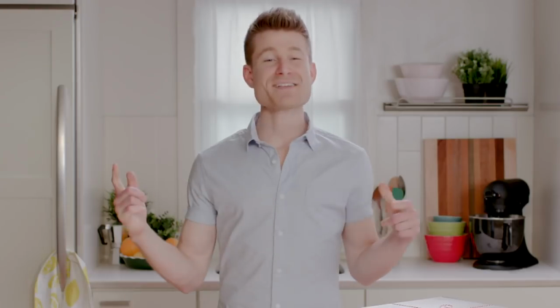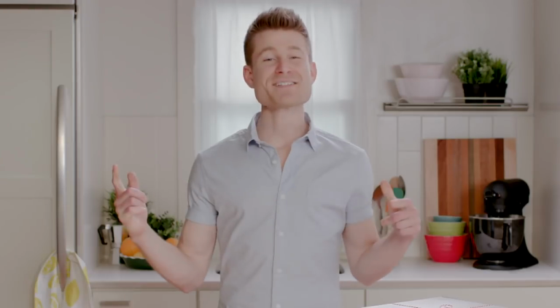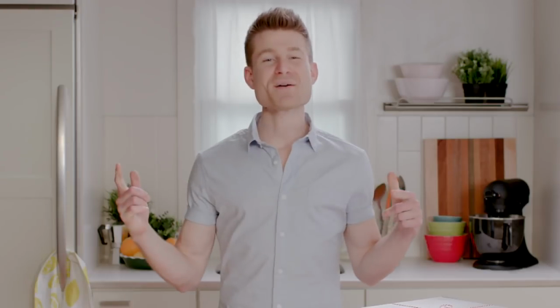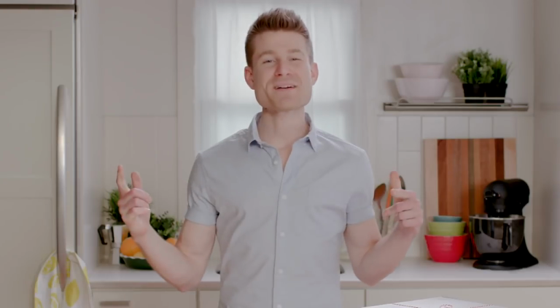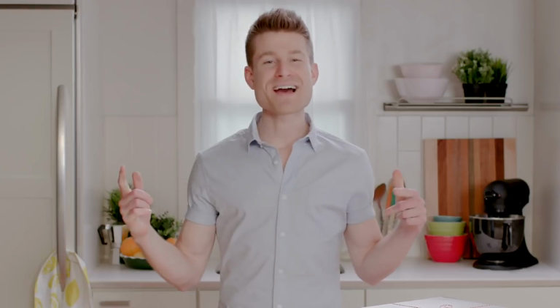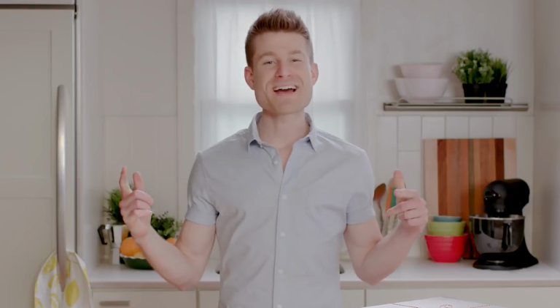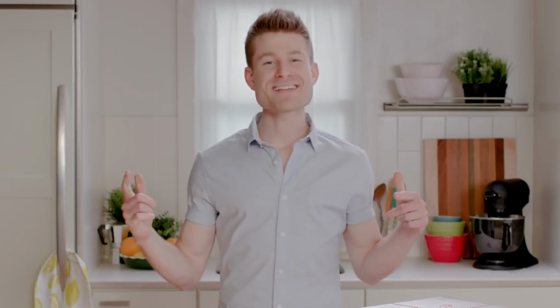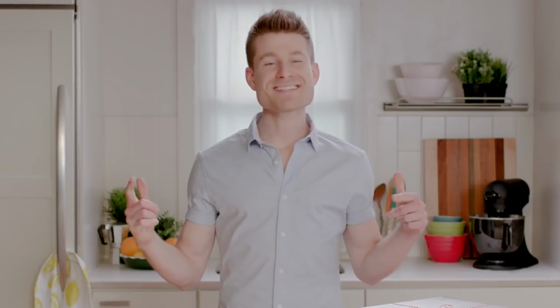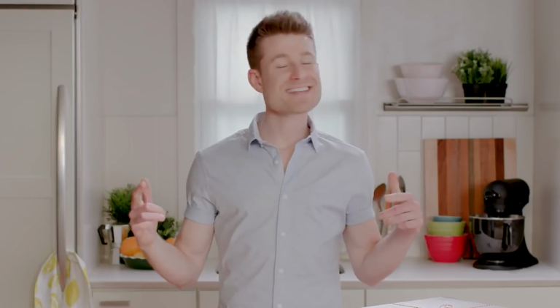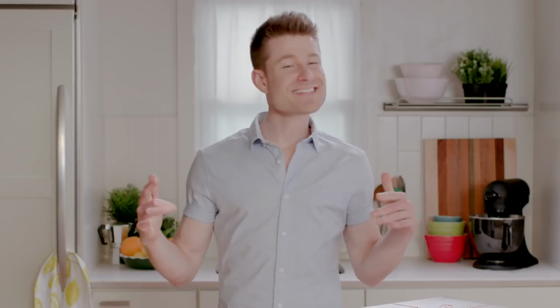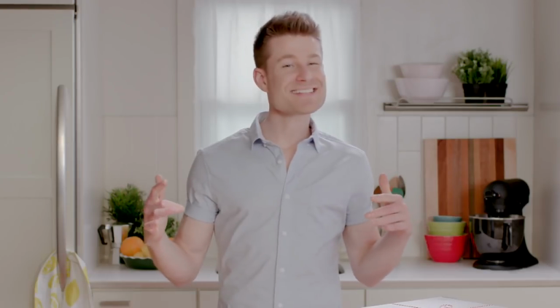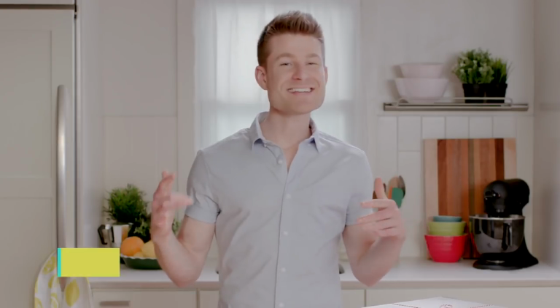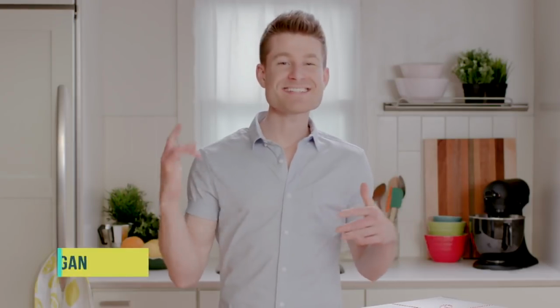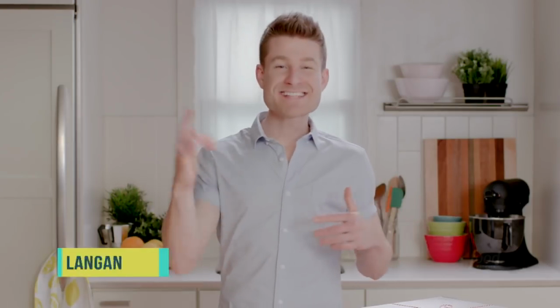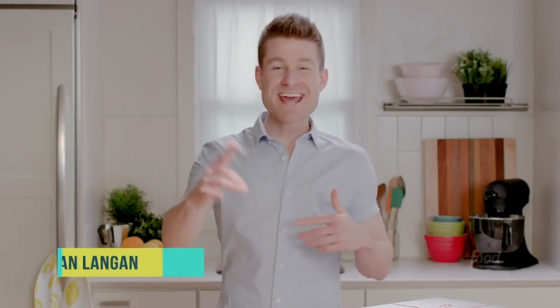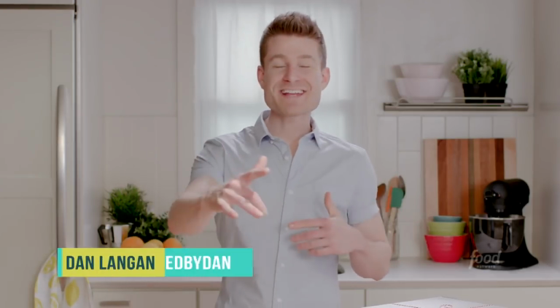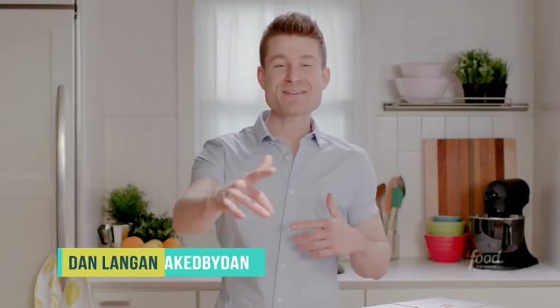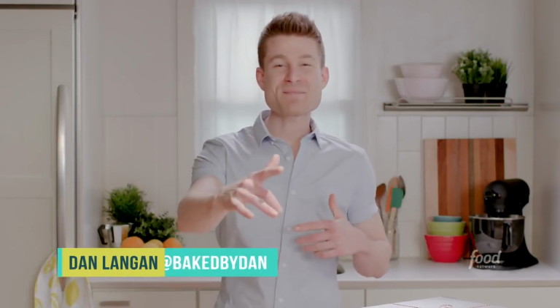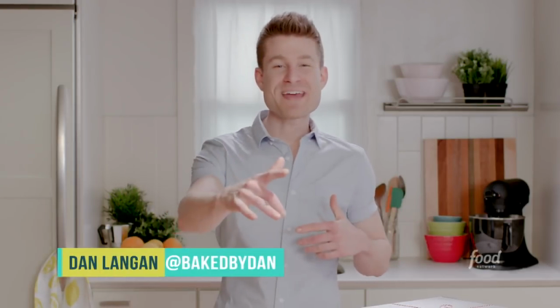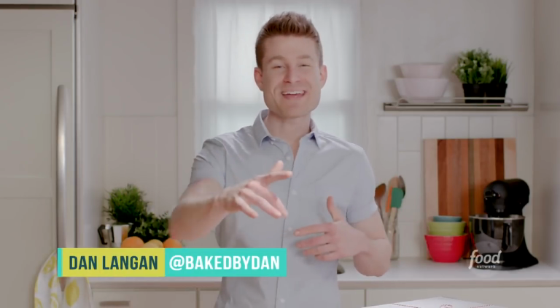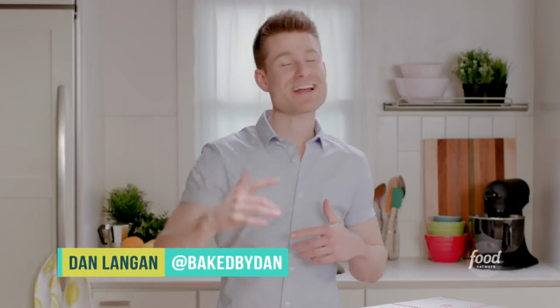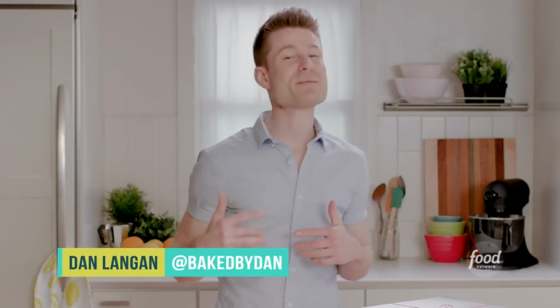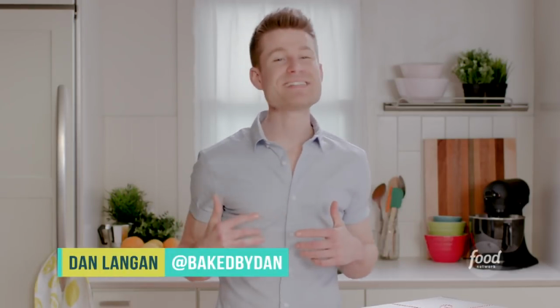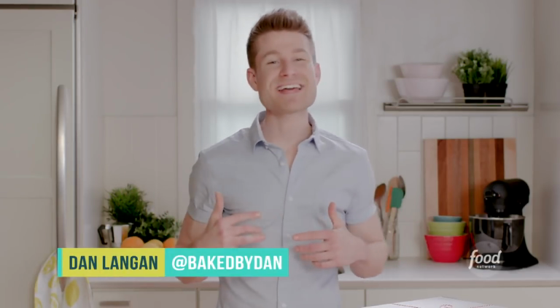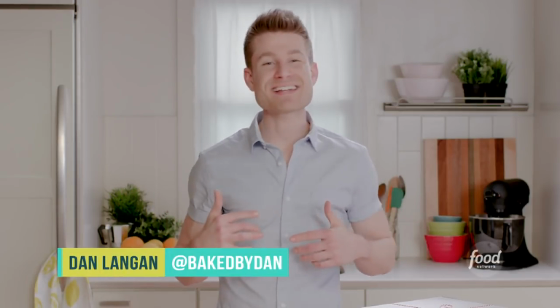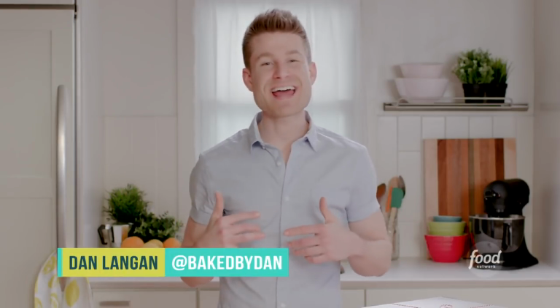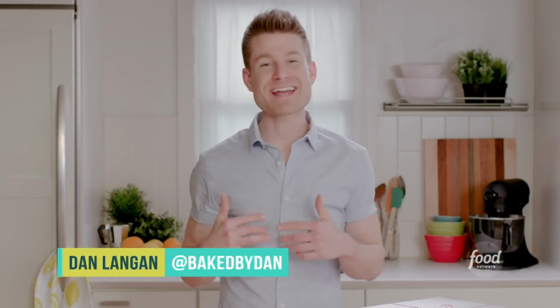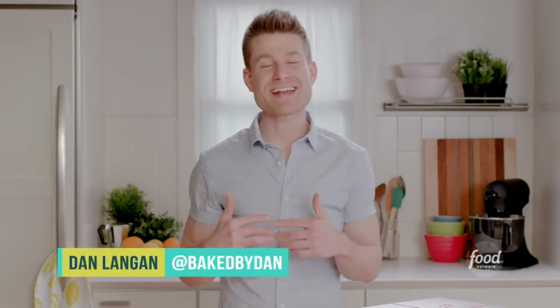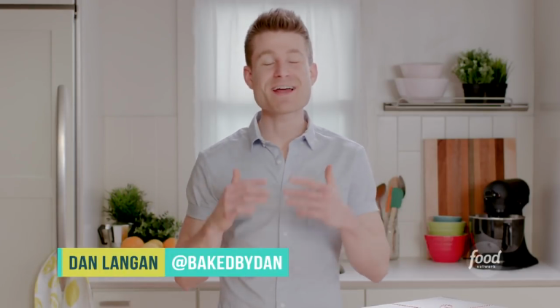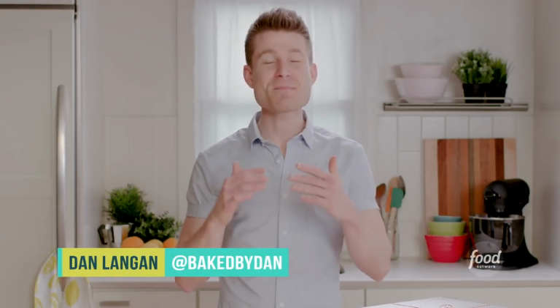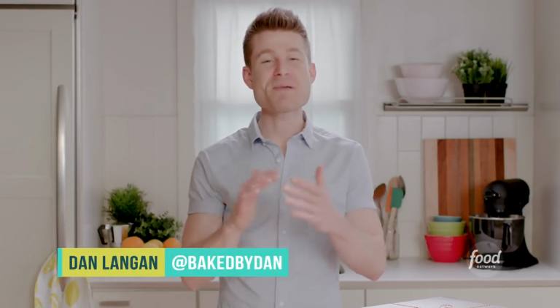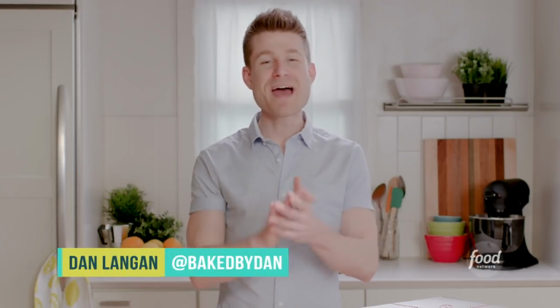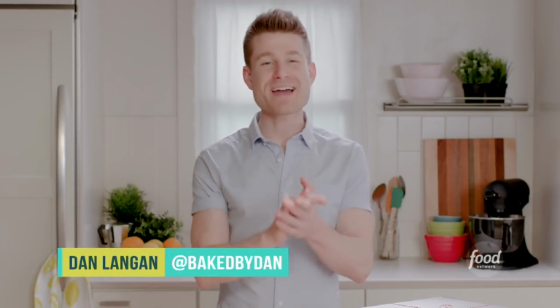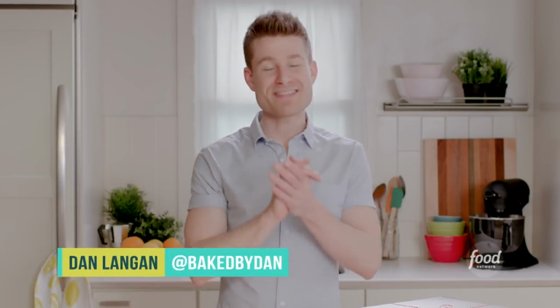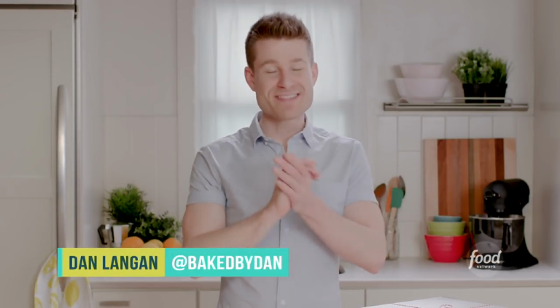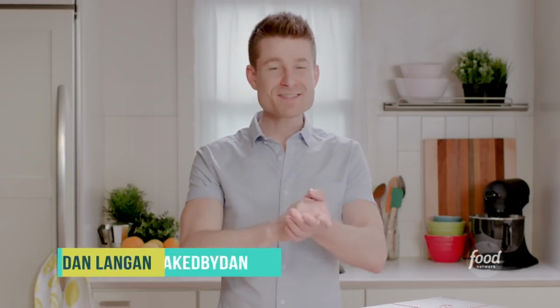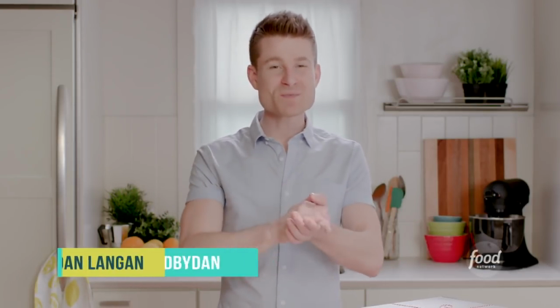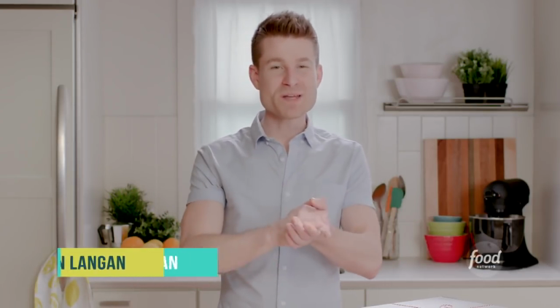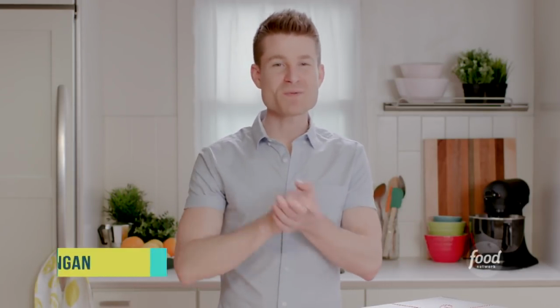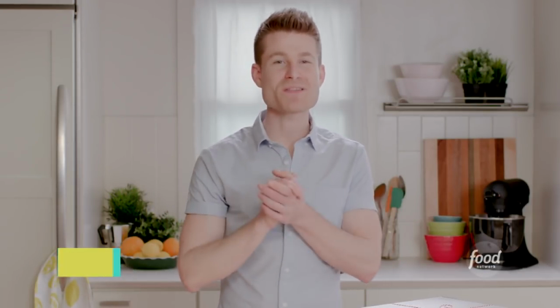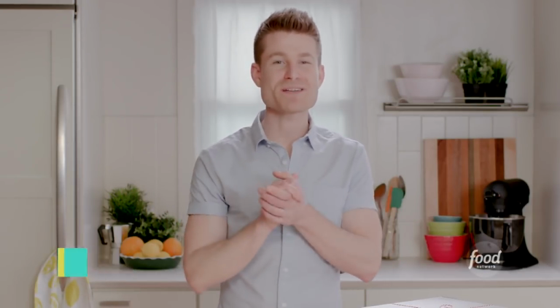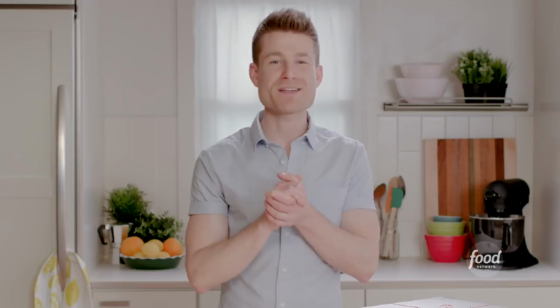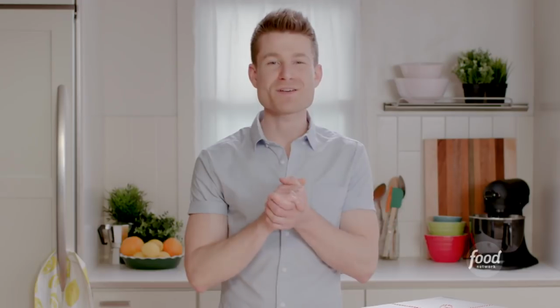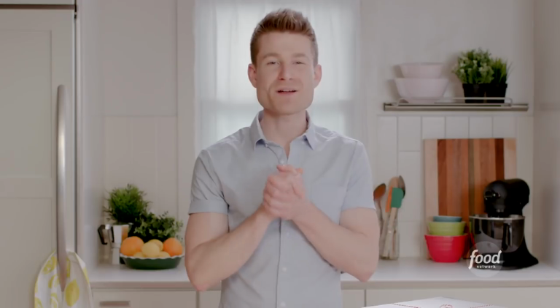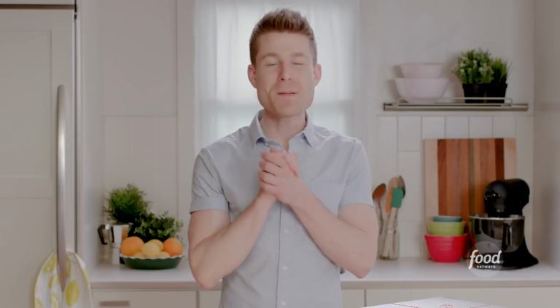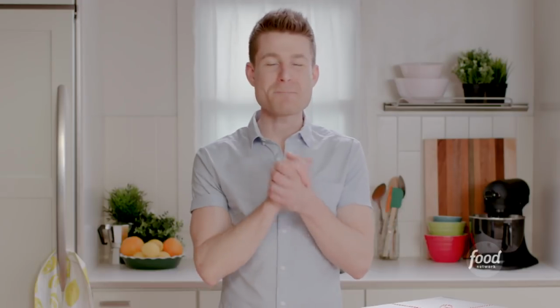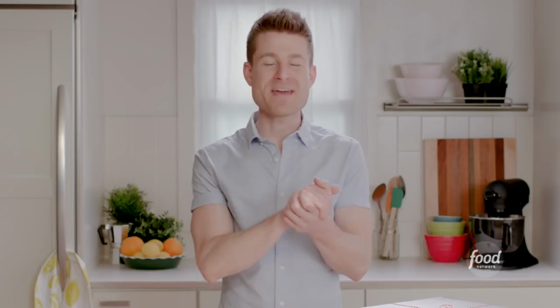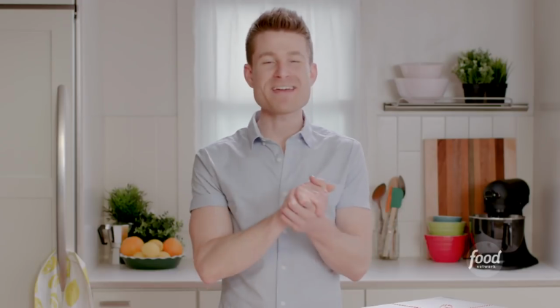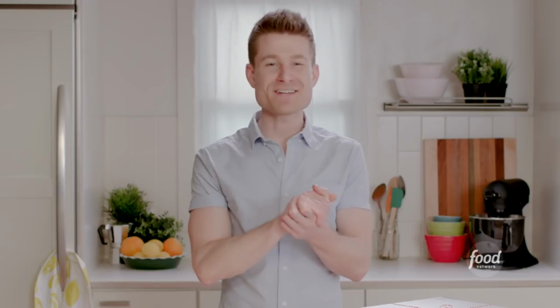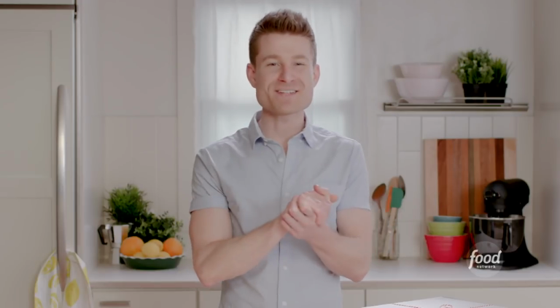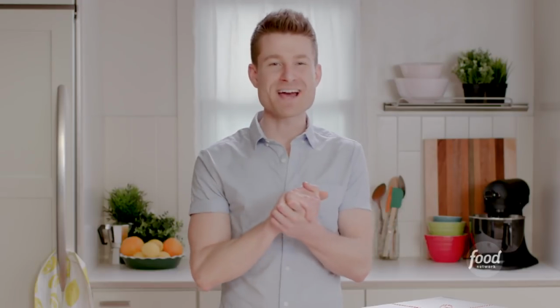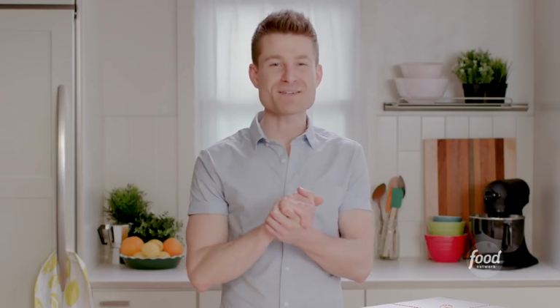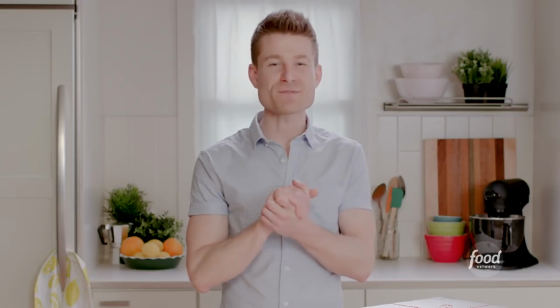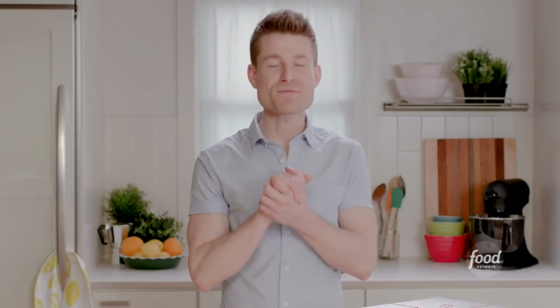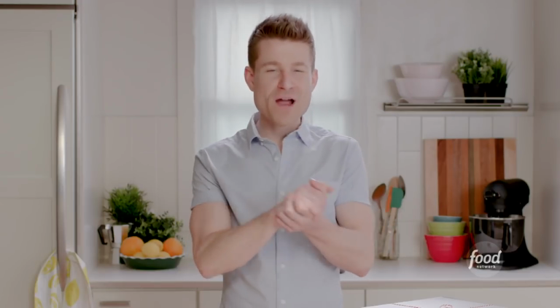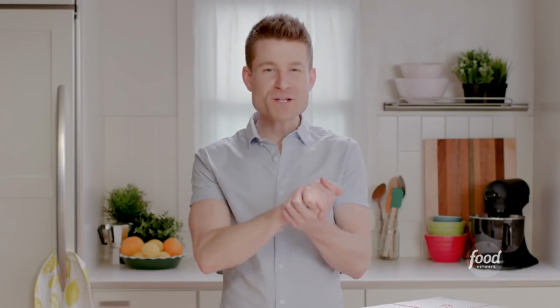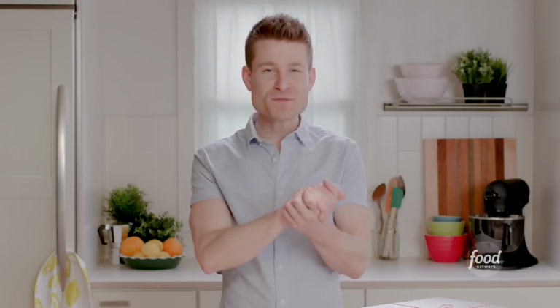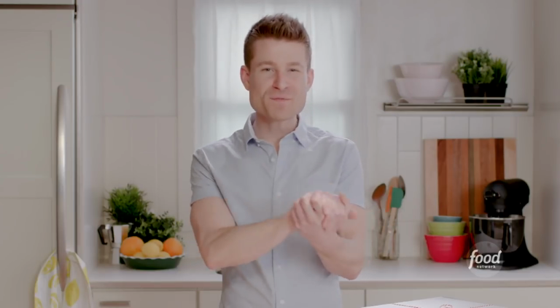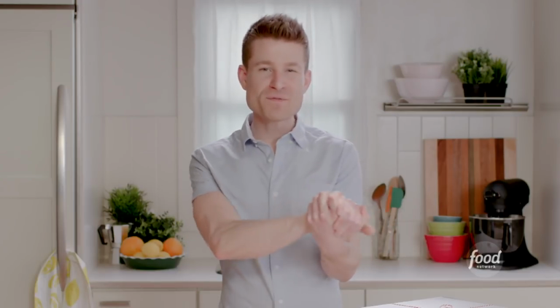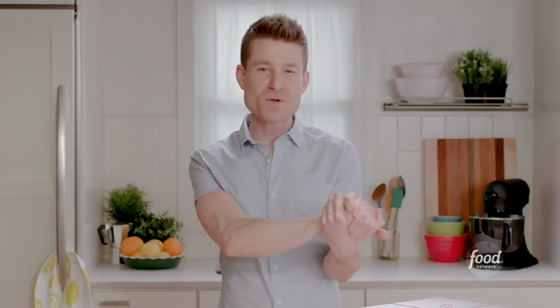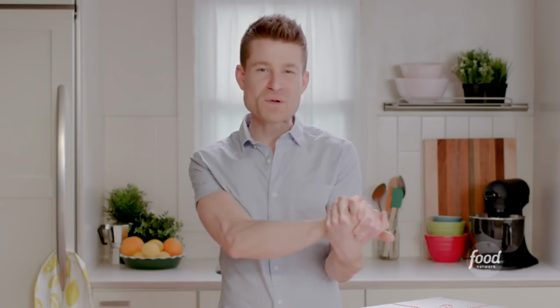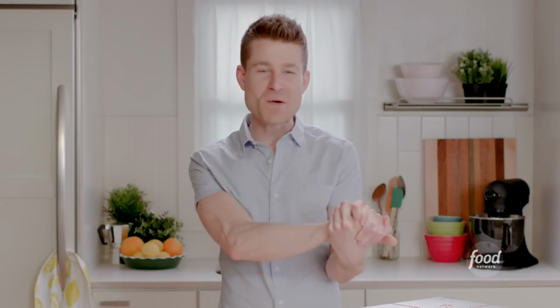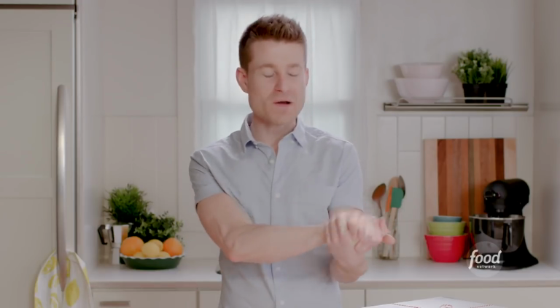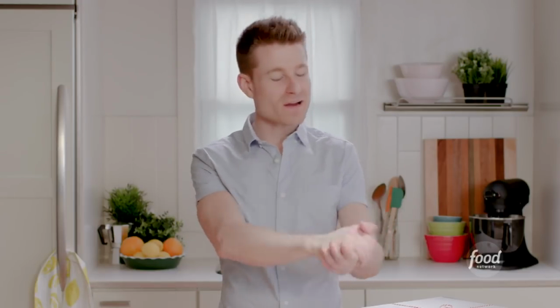How's it going, guys? This is Dan Can Bake It. I'm Dan Langan, and I'm back this week with another baking challenge, fresh from Food Network.